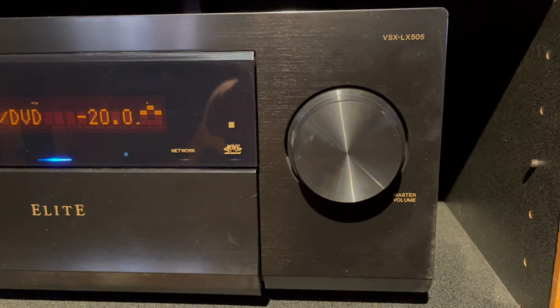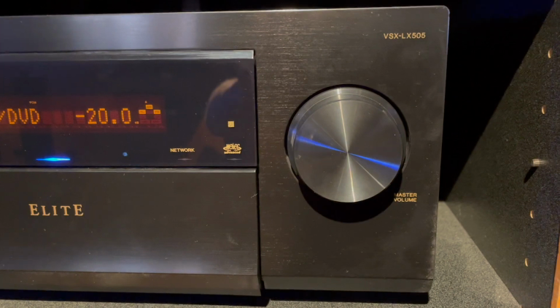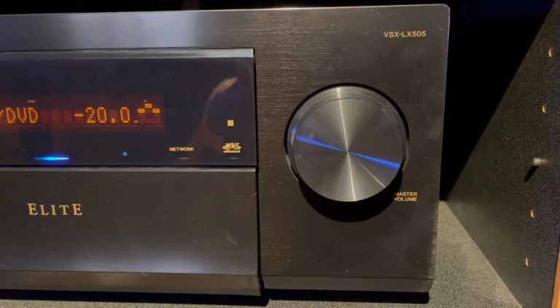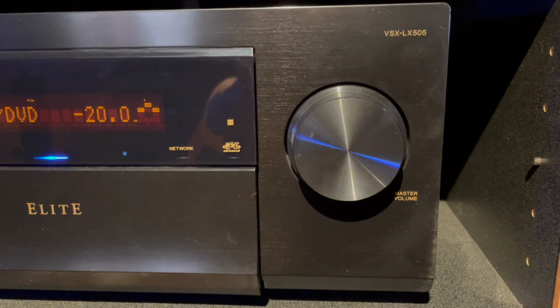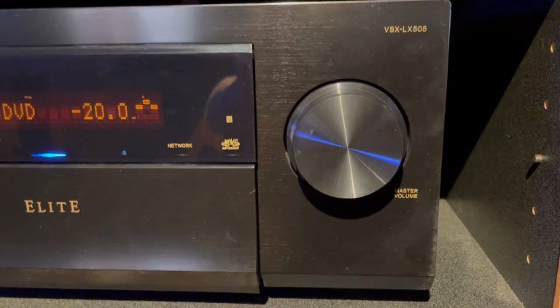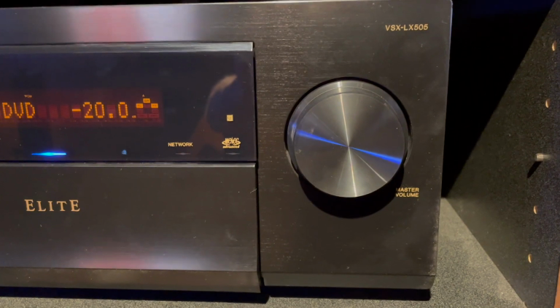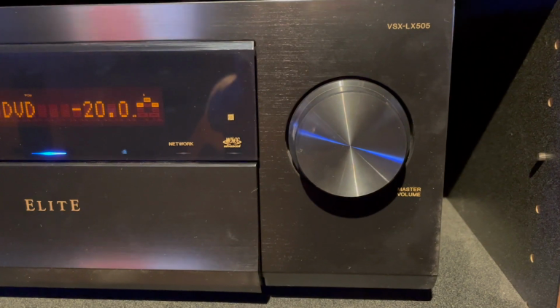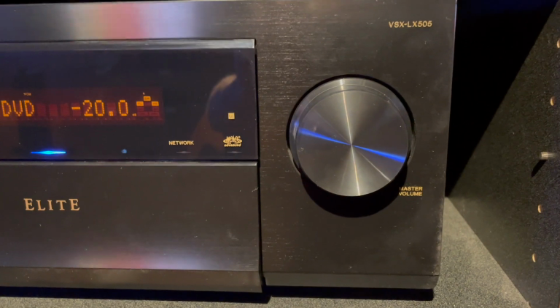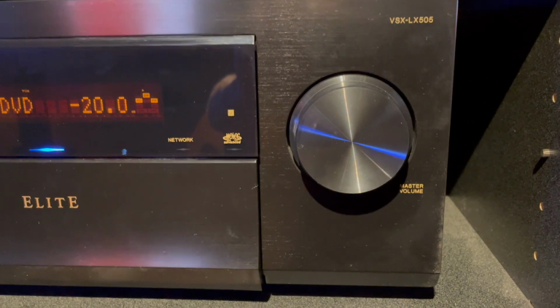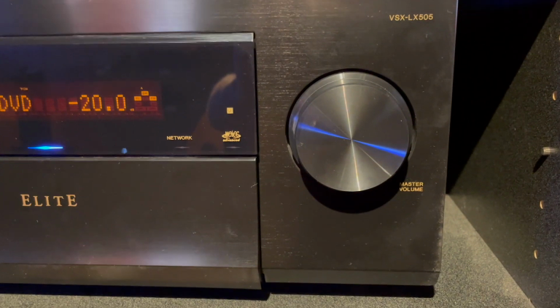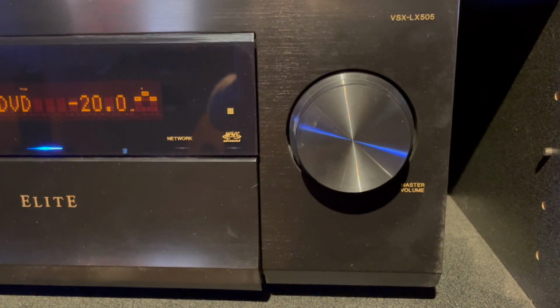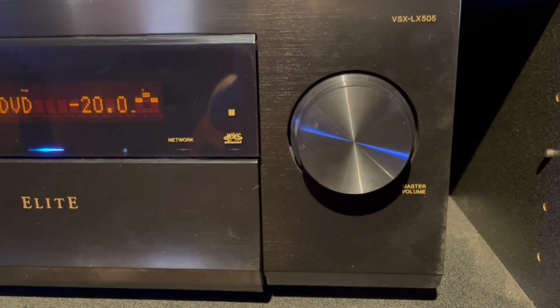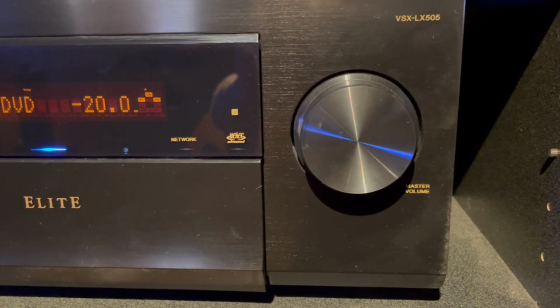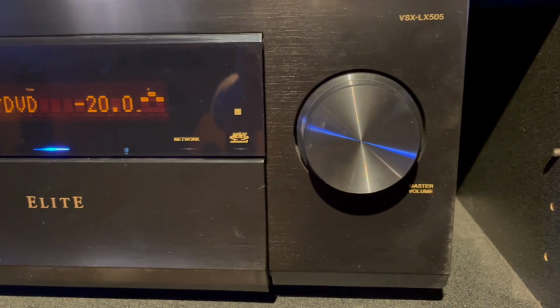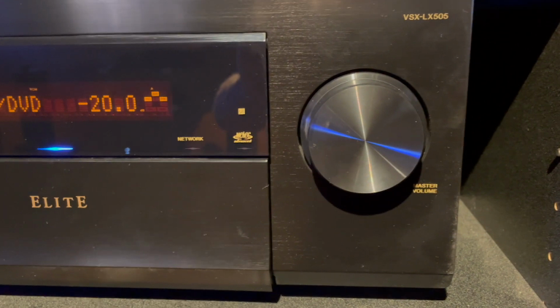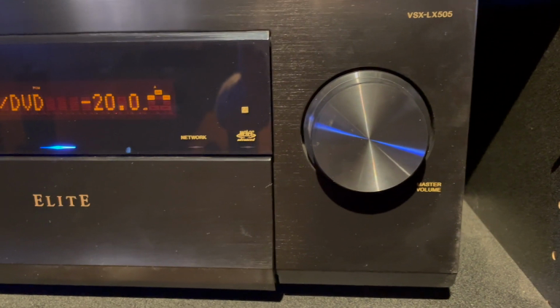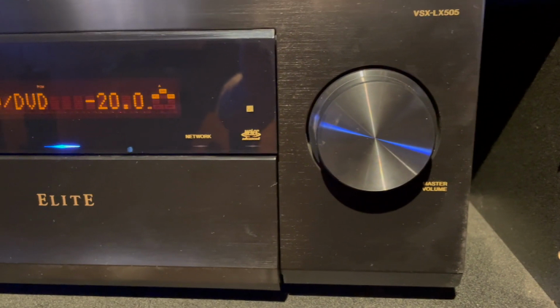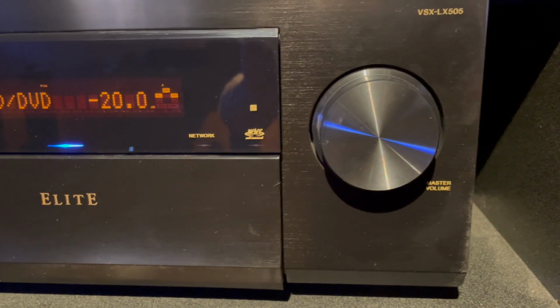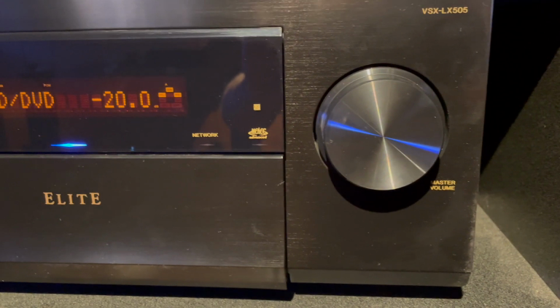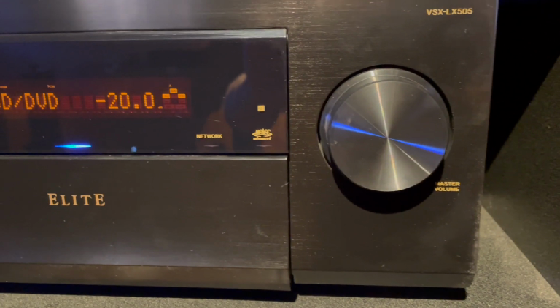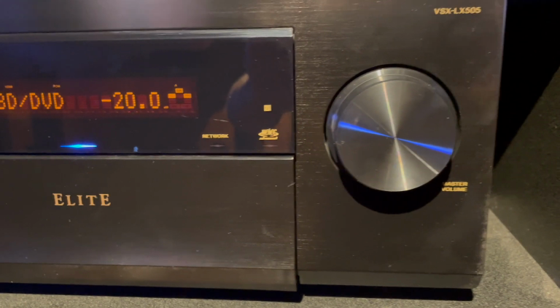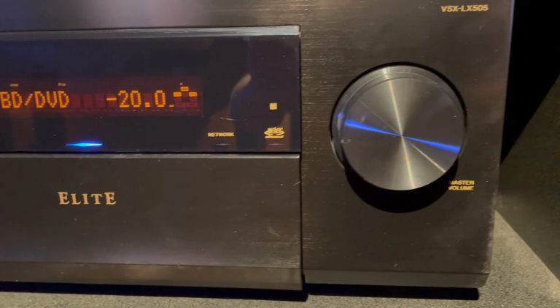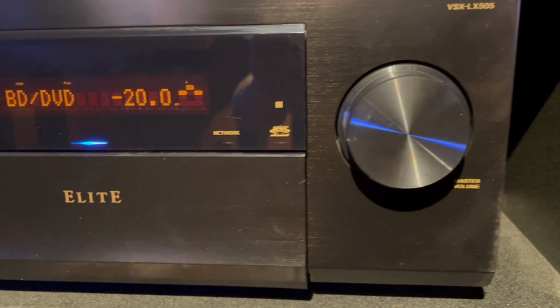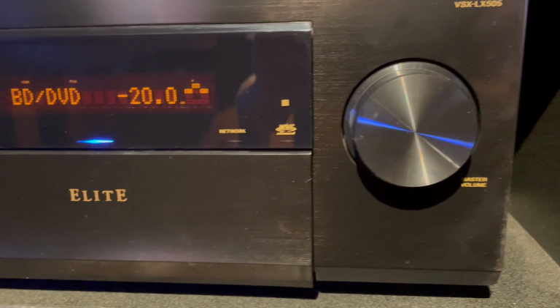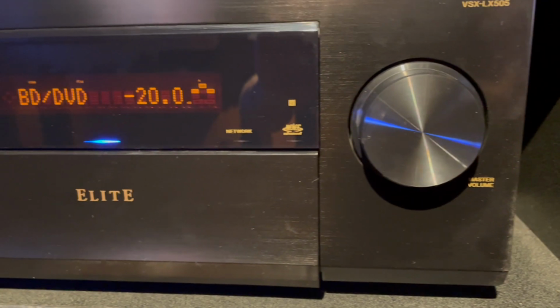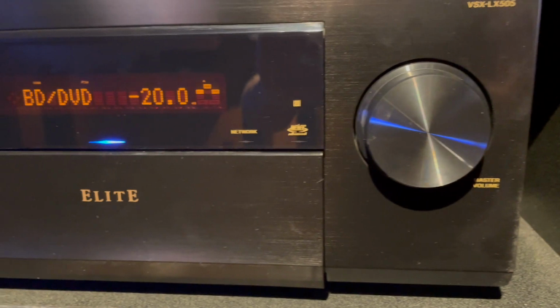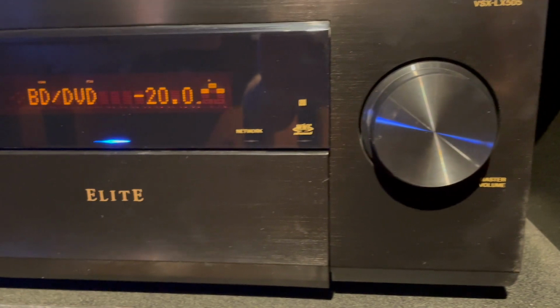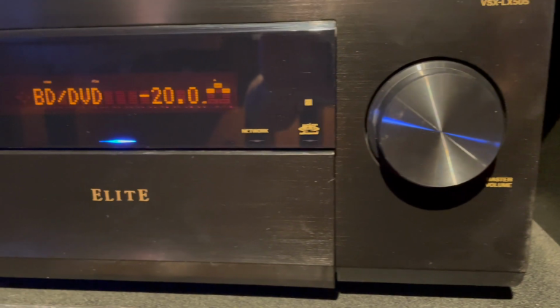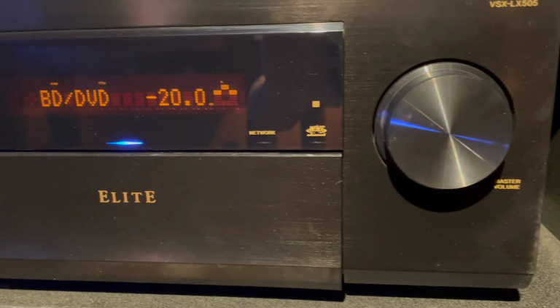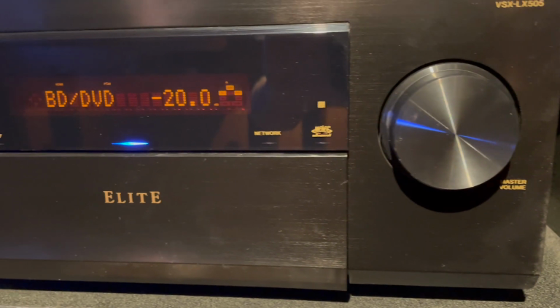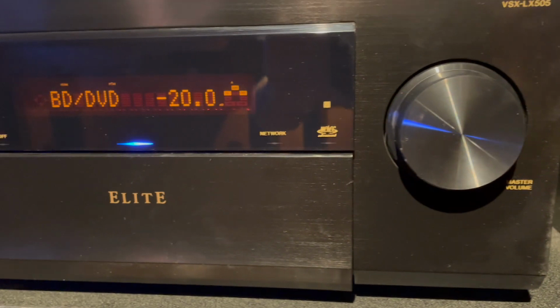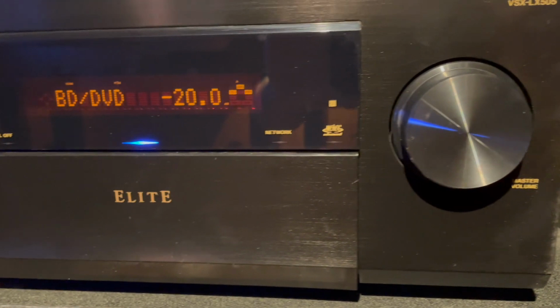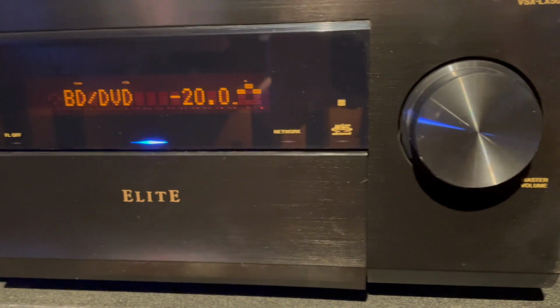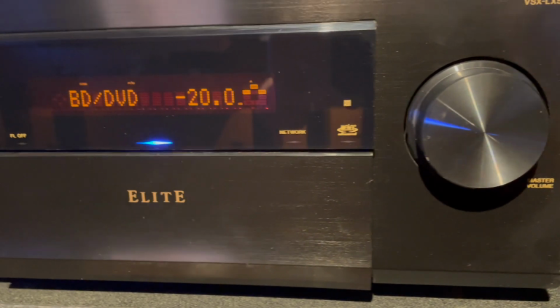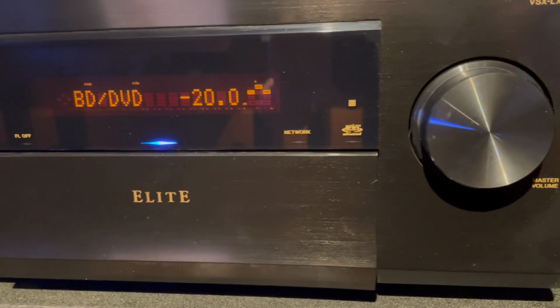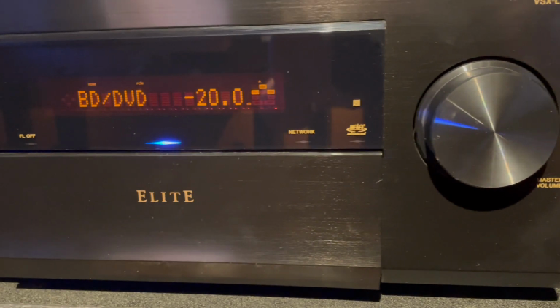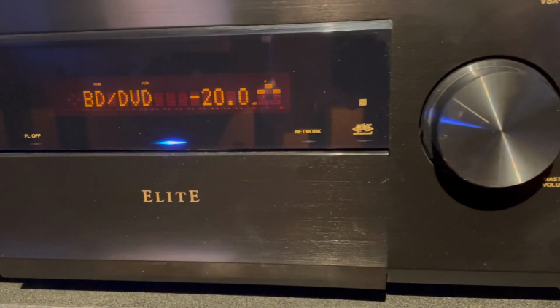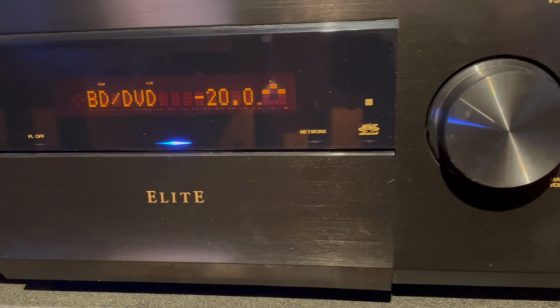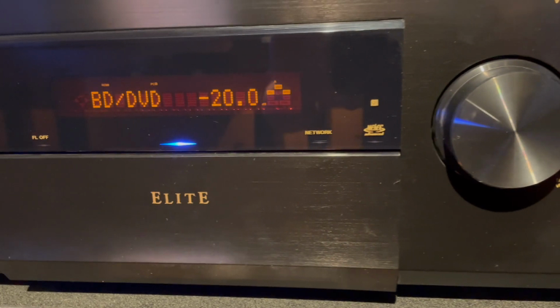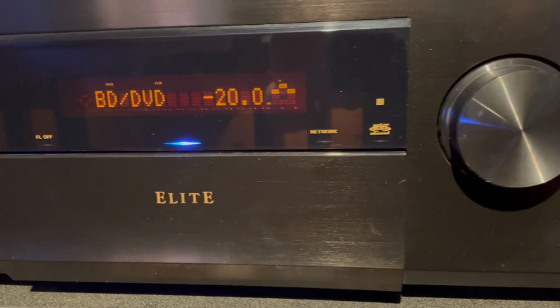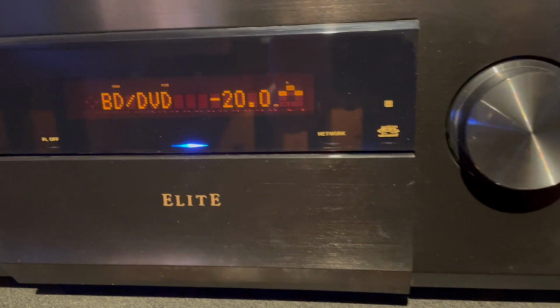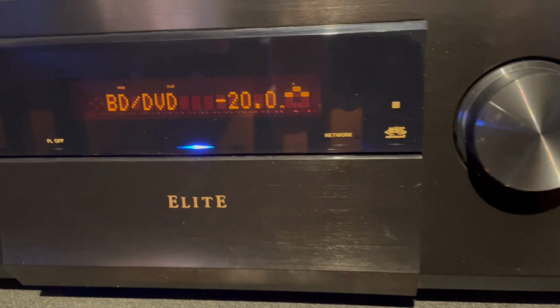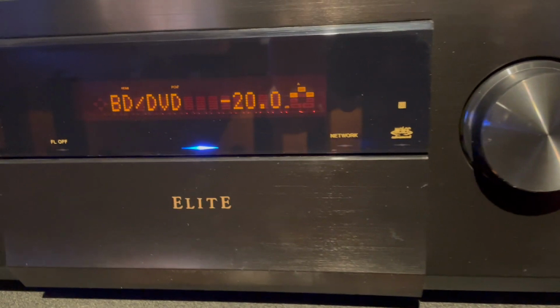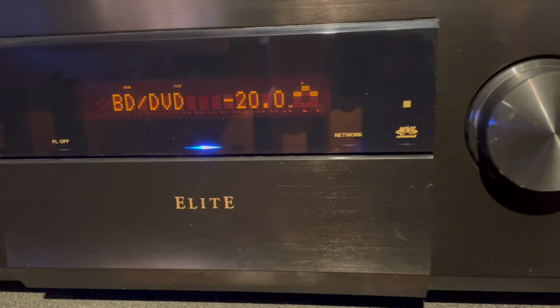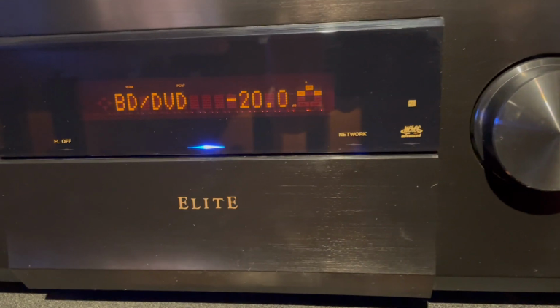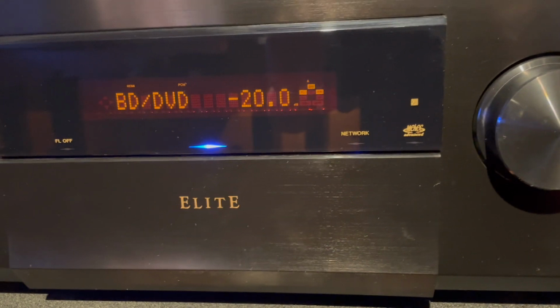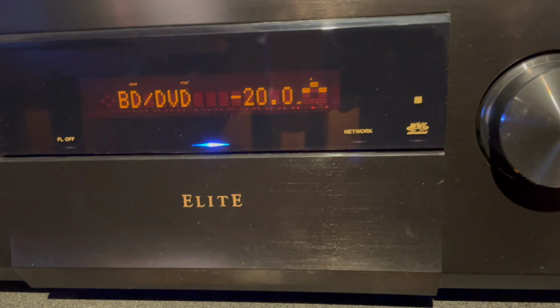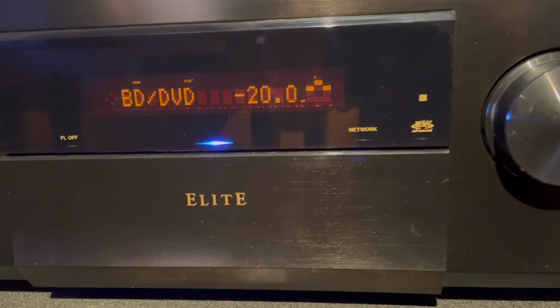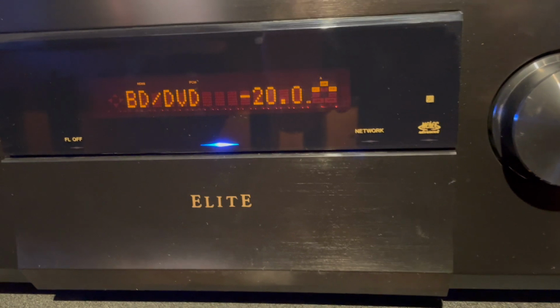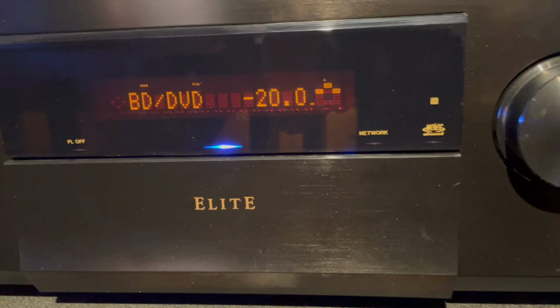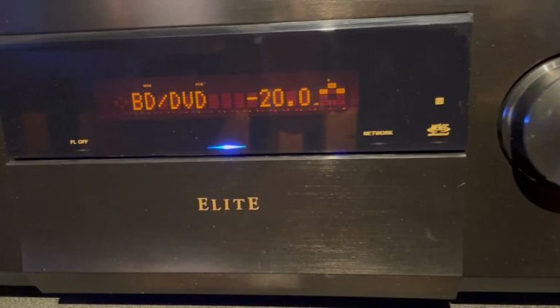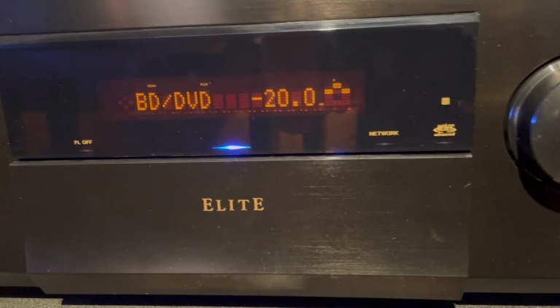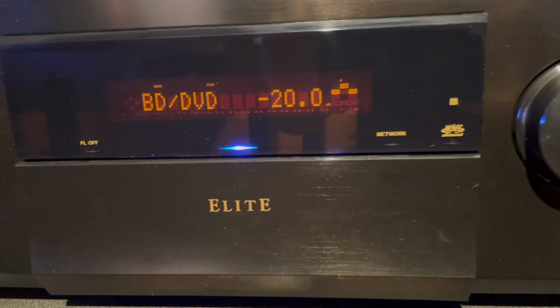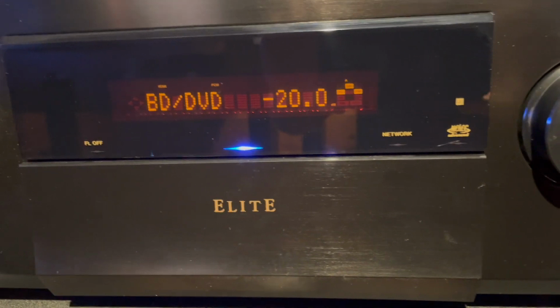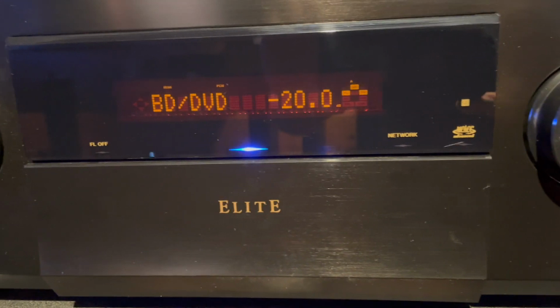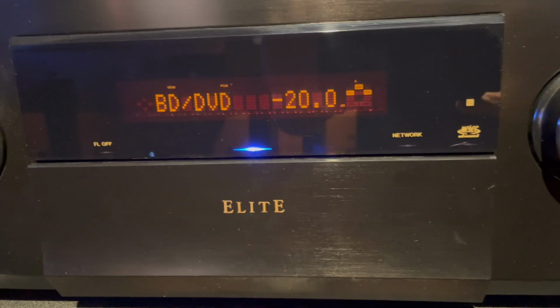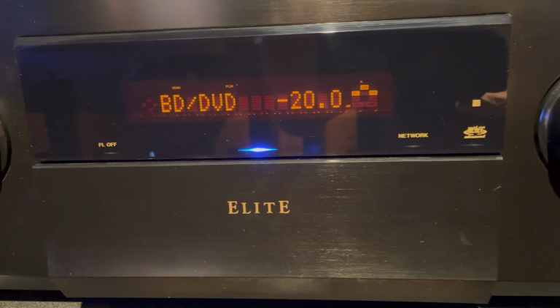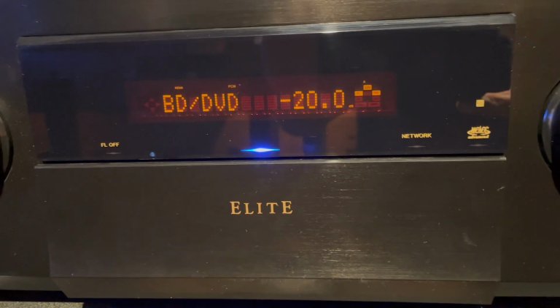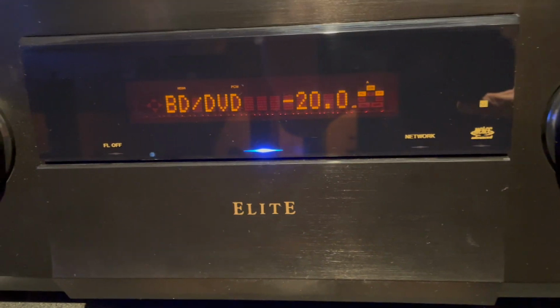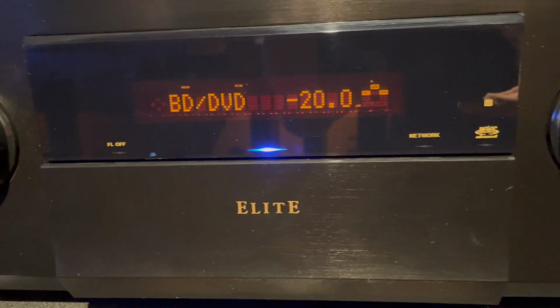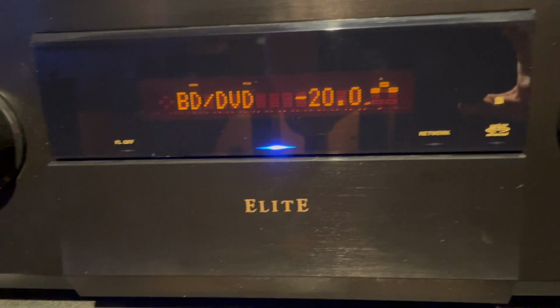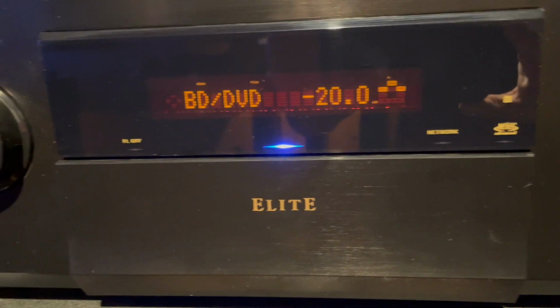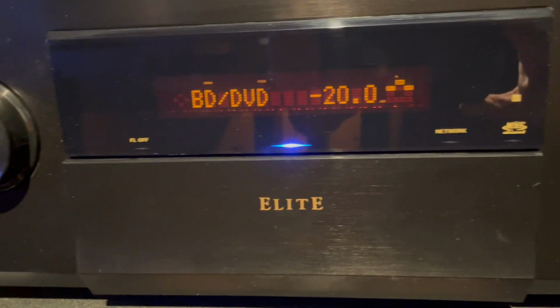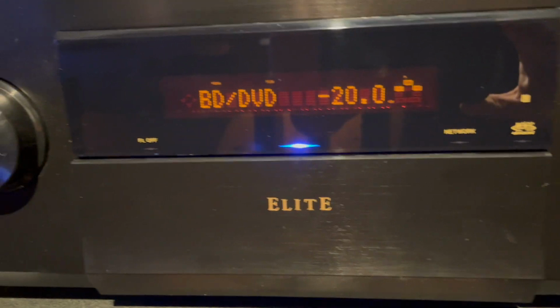Hello everyone! So today we are going to be reviewing this Pioneer Elite Channel AV Receiver.